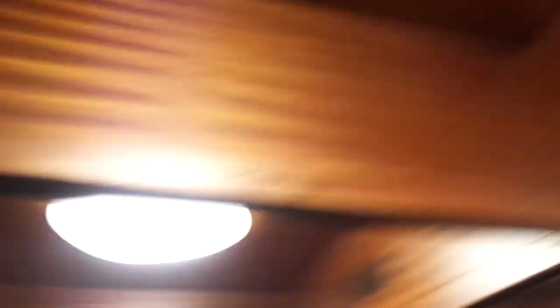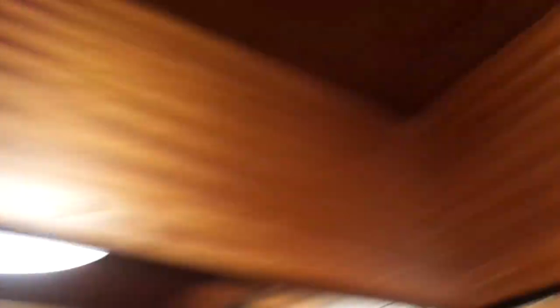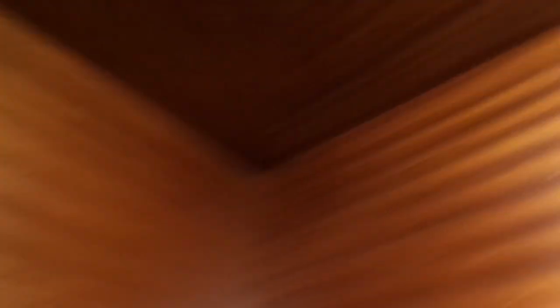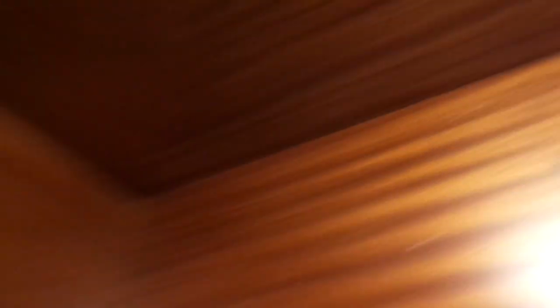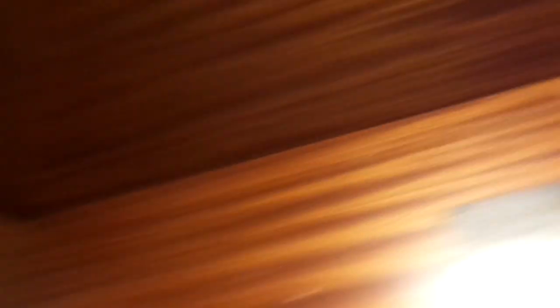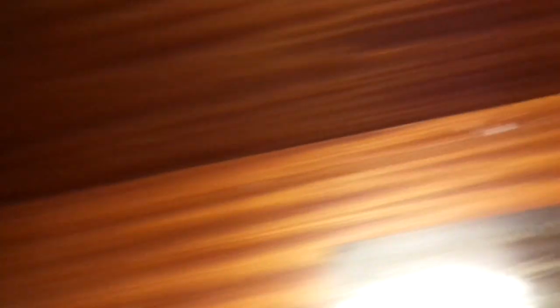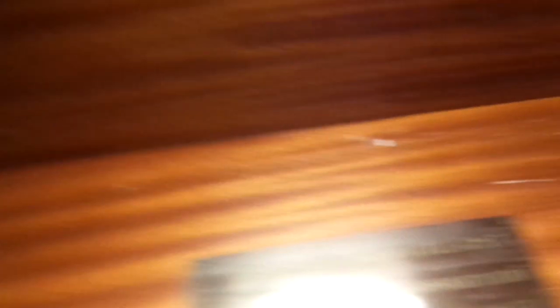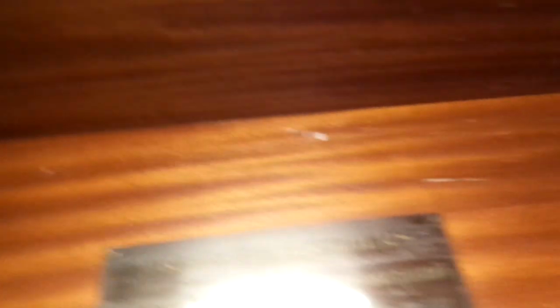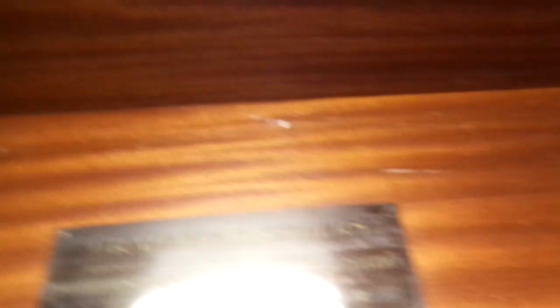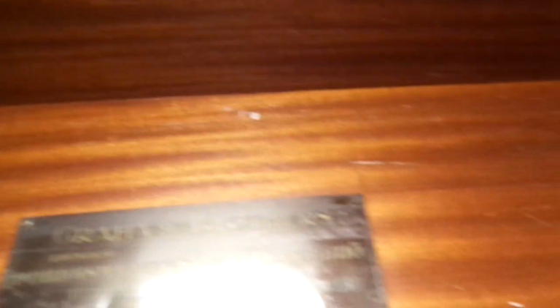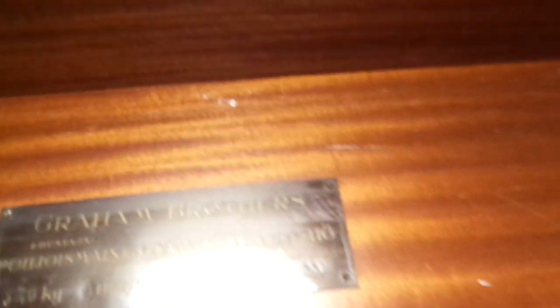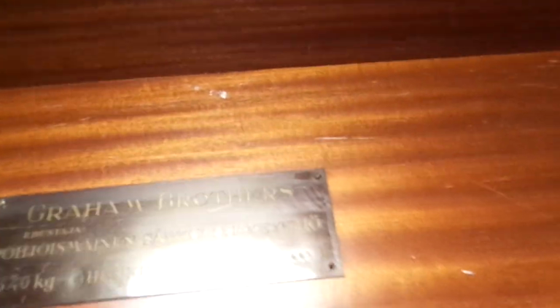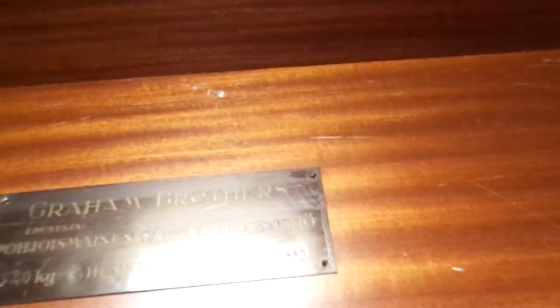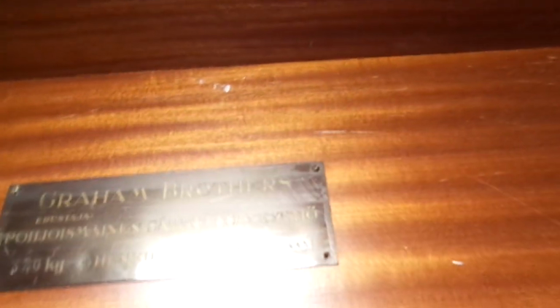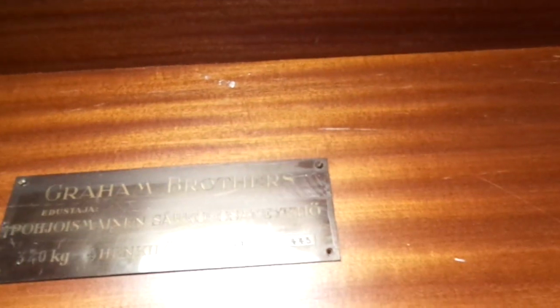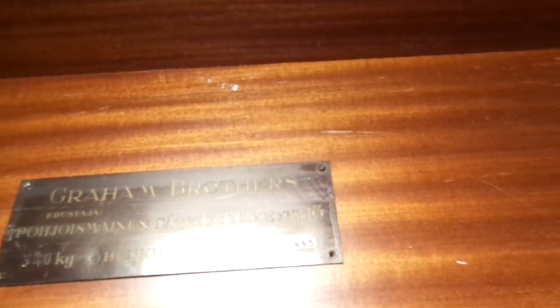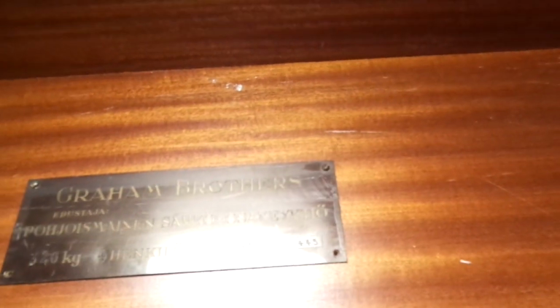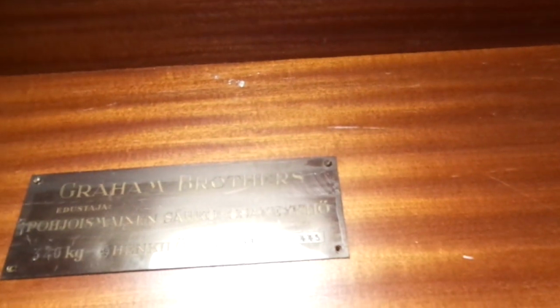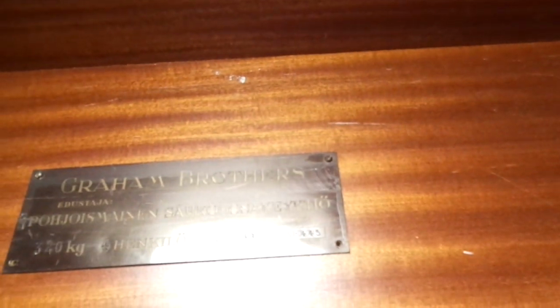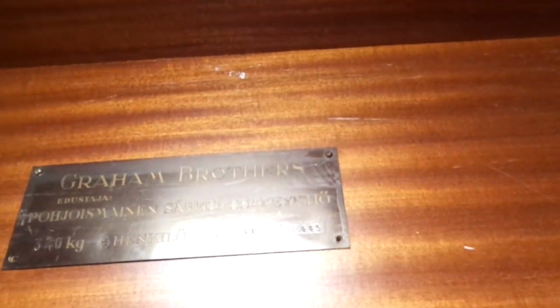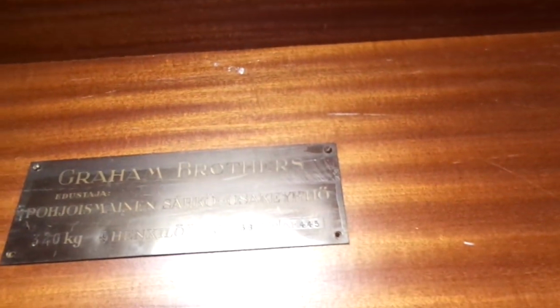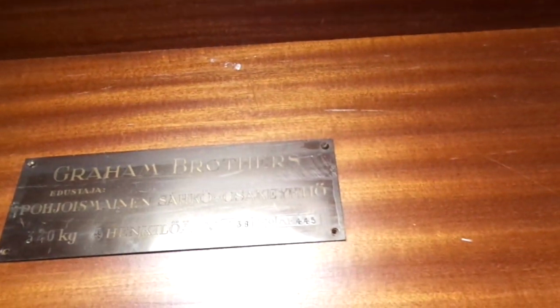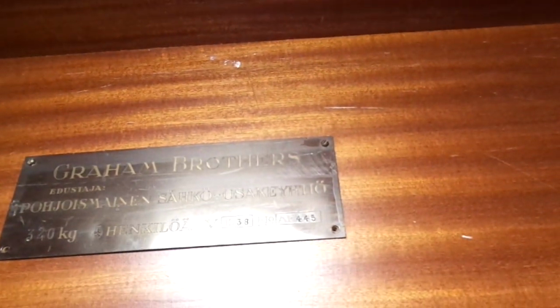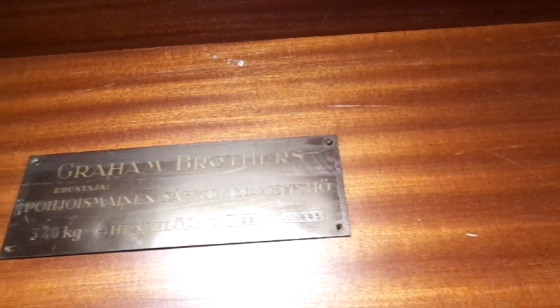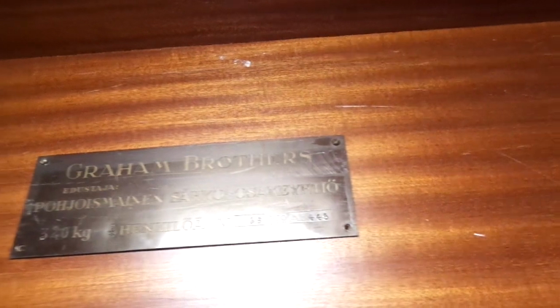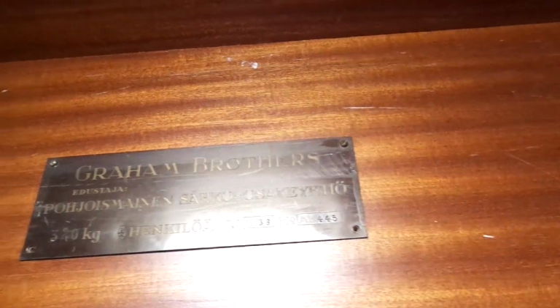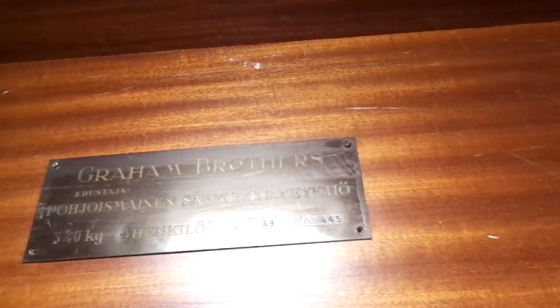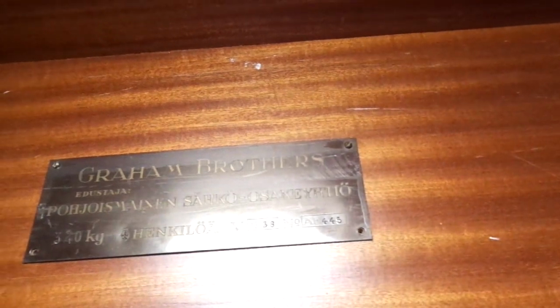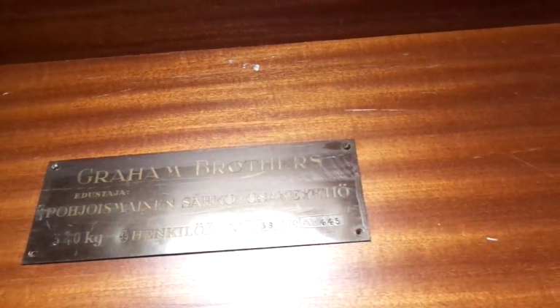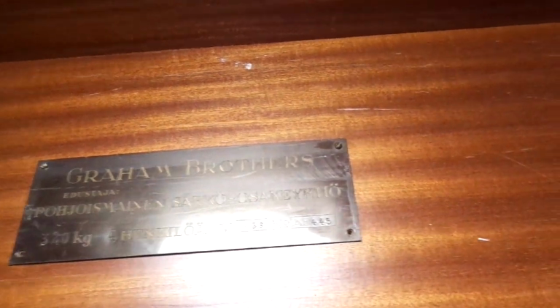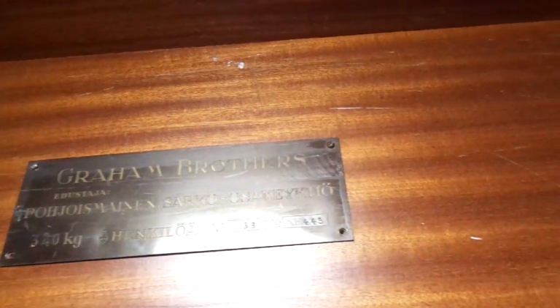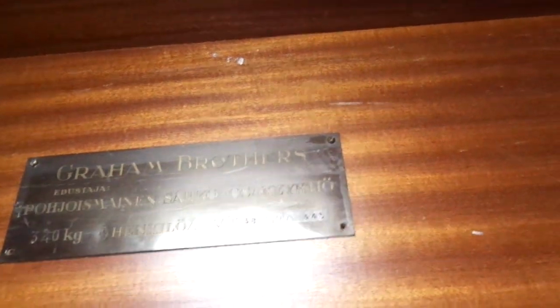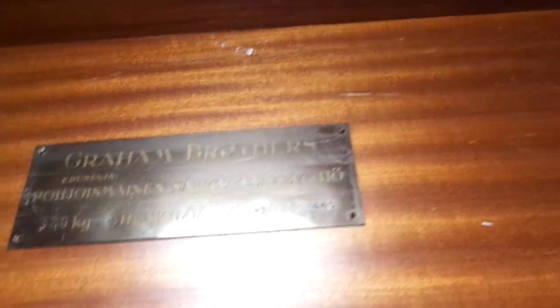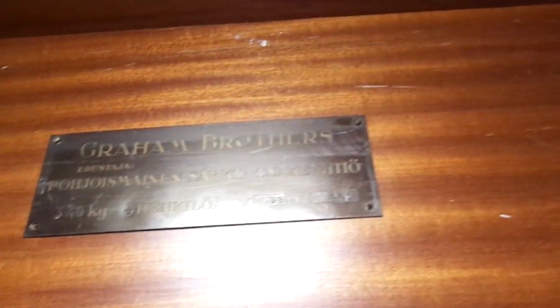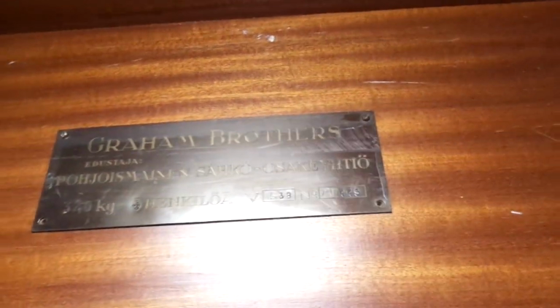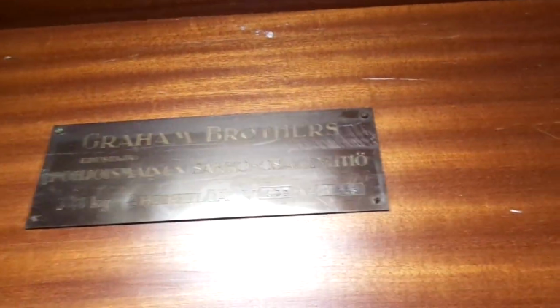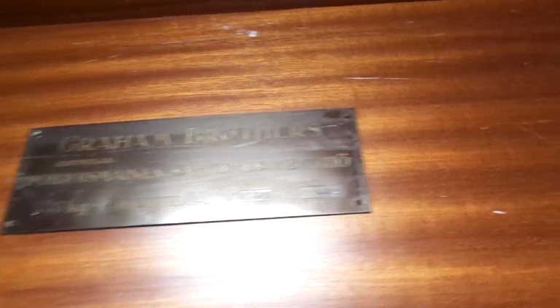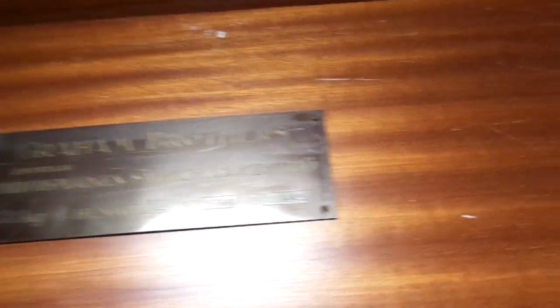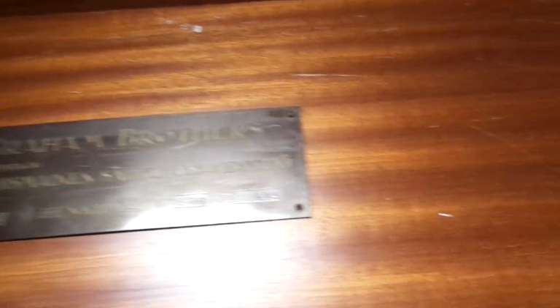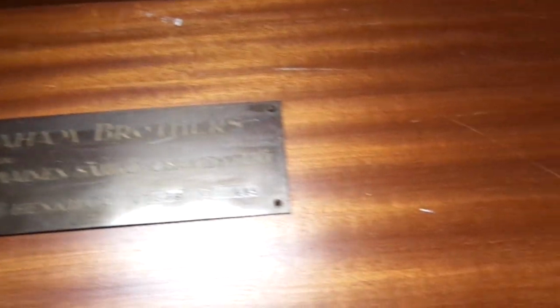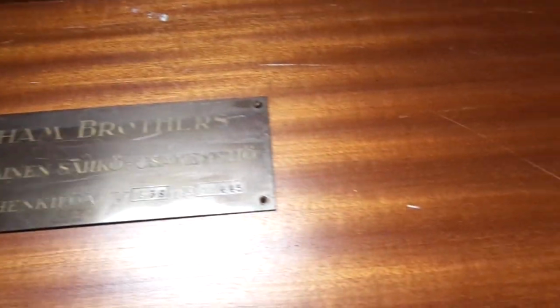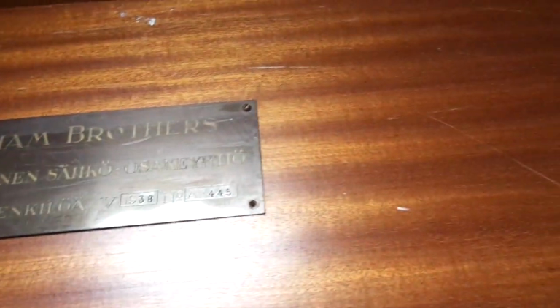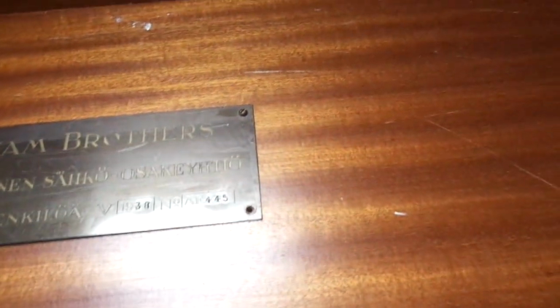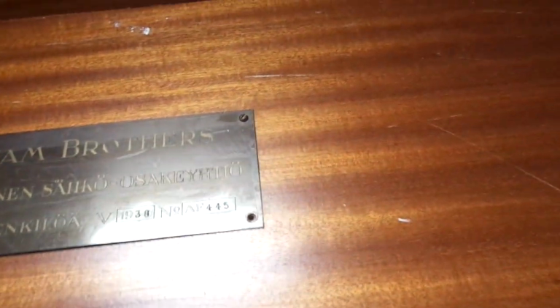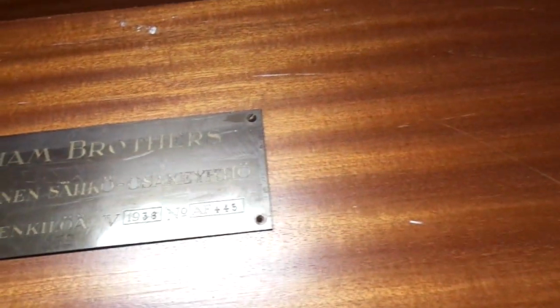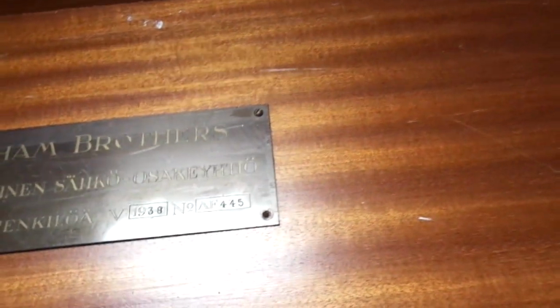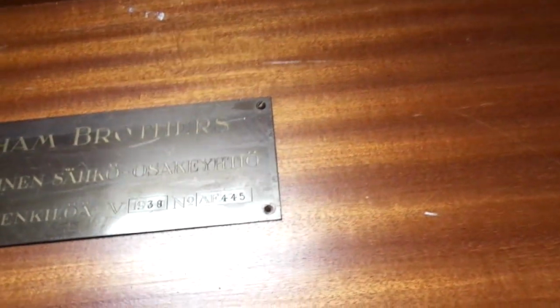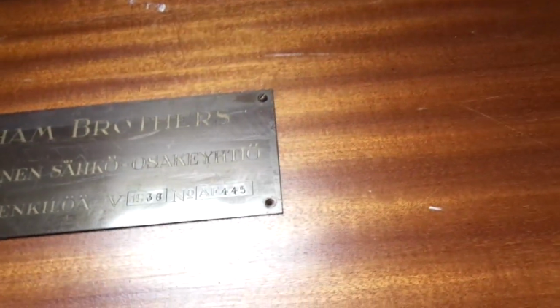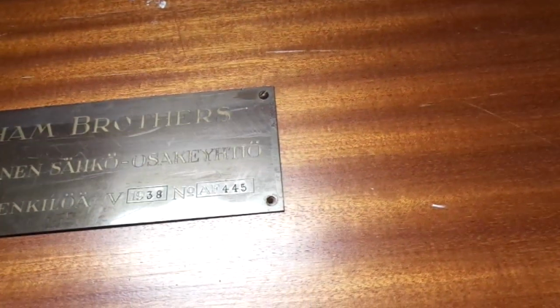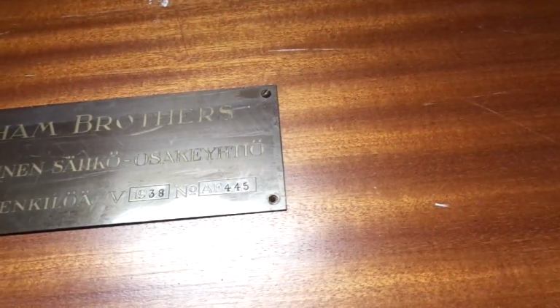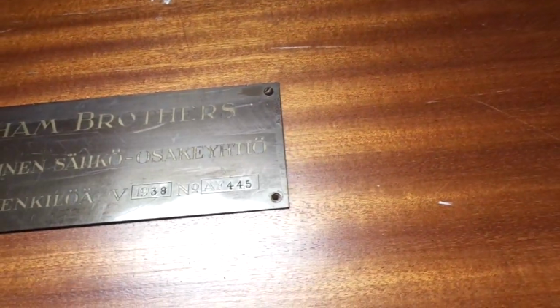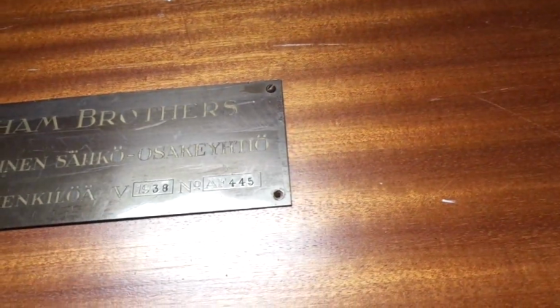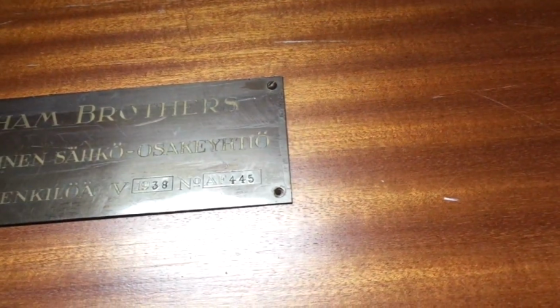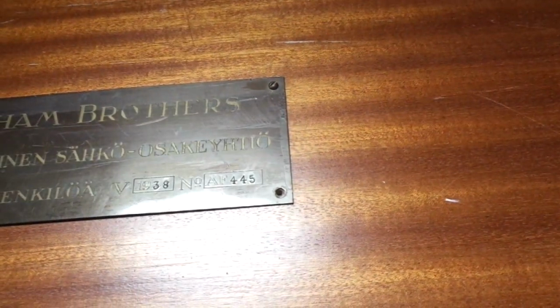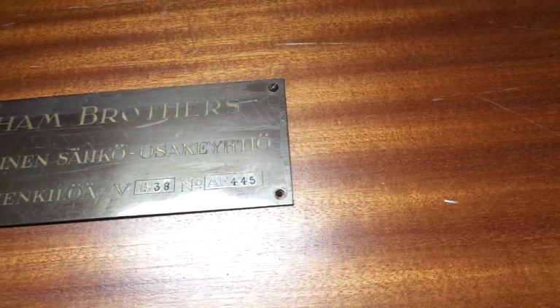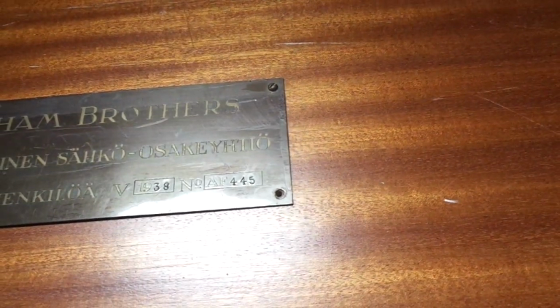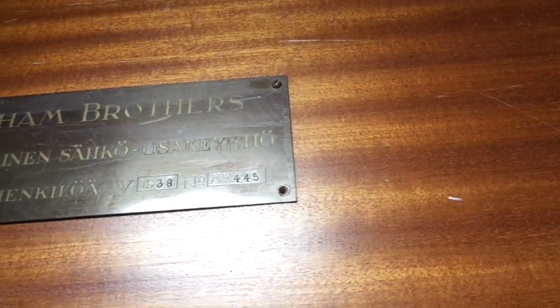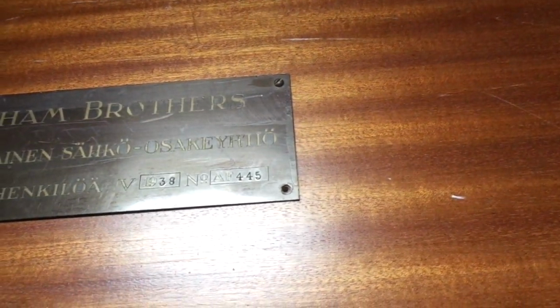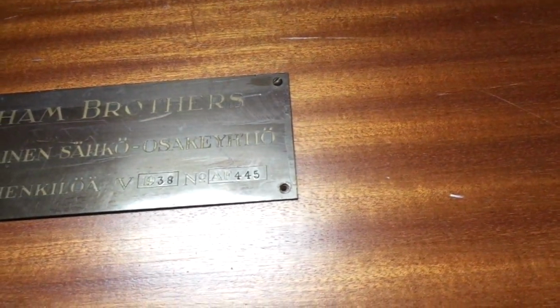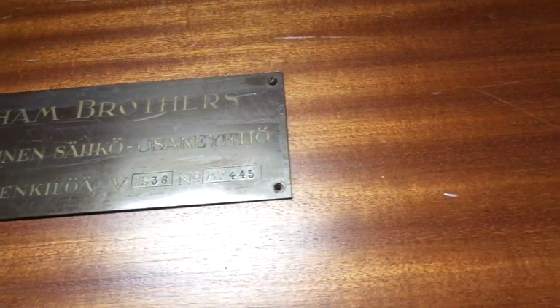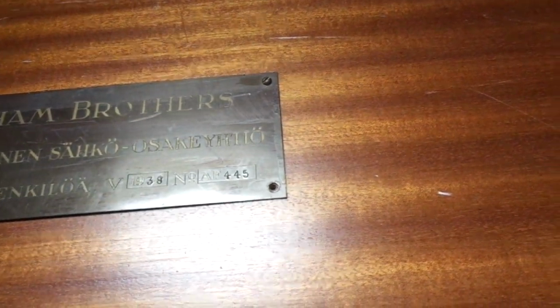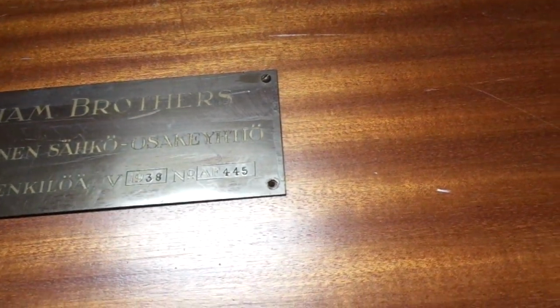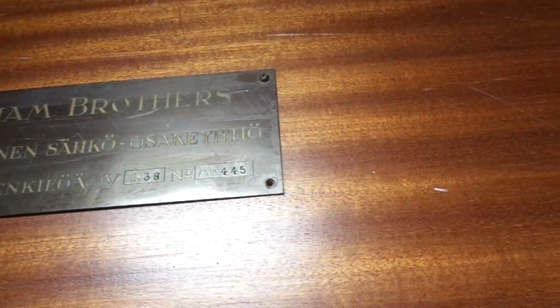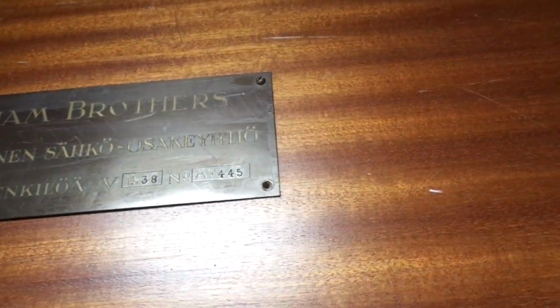Here's the original metal plate — yeah, 1938, AF-445.